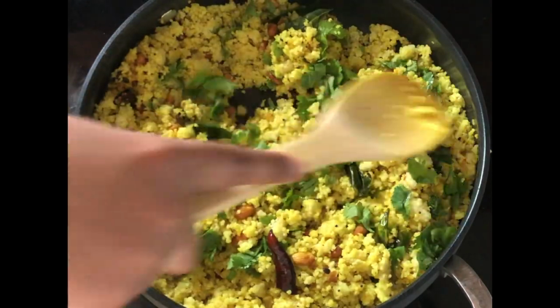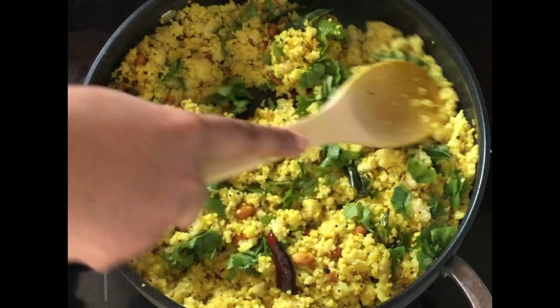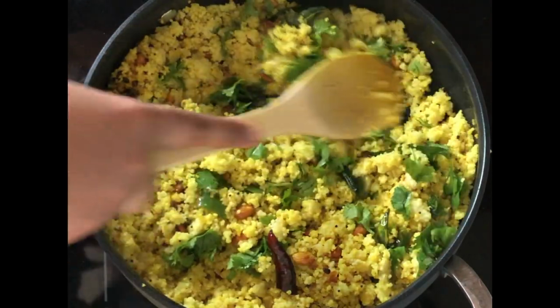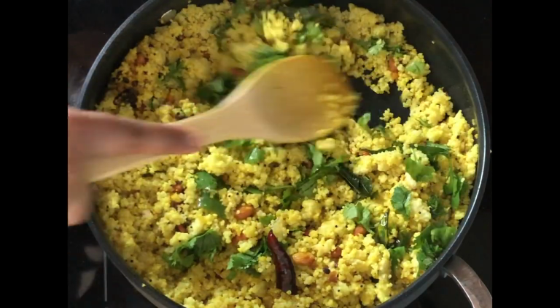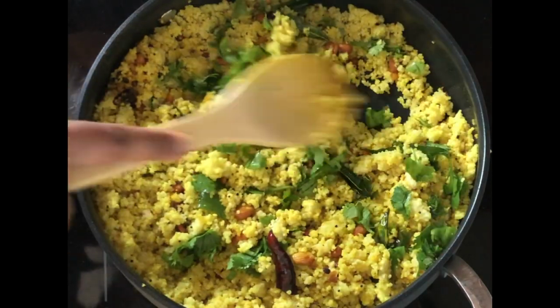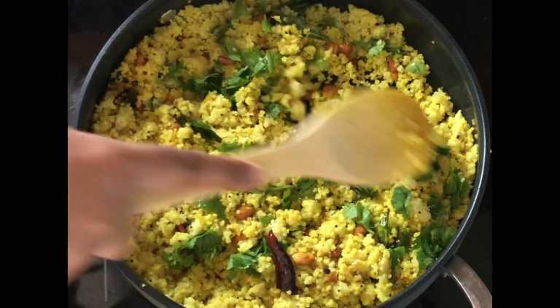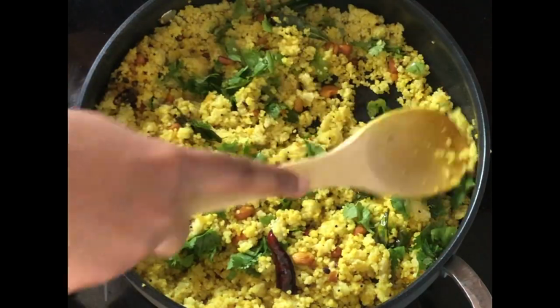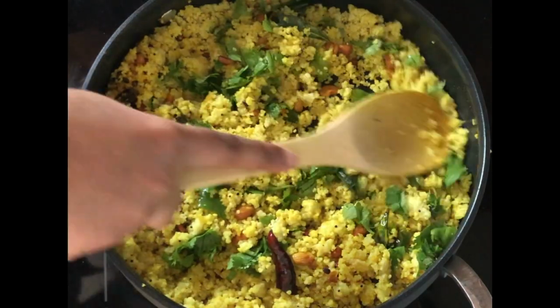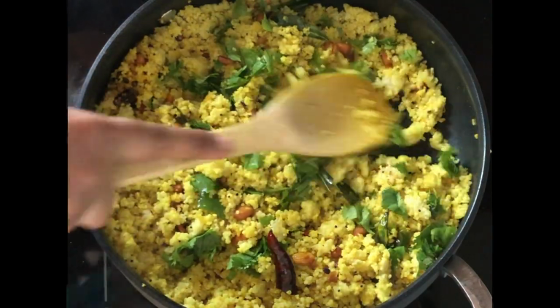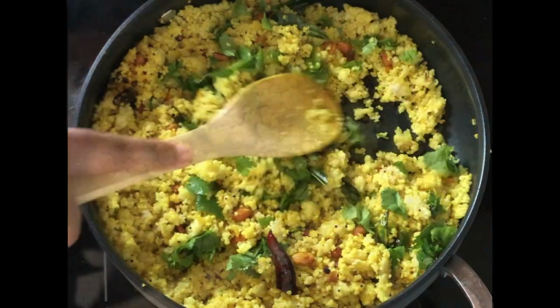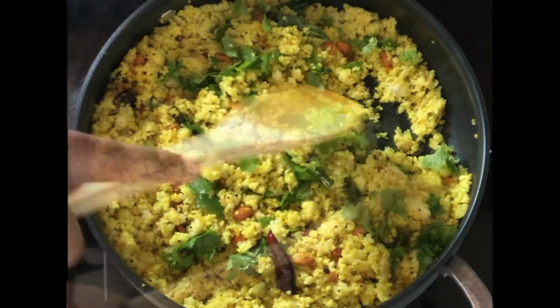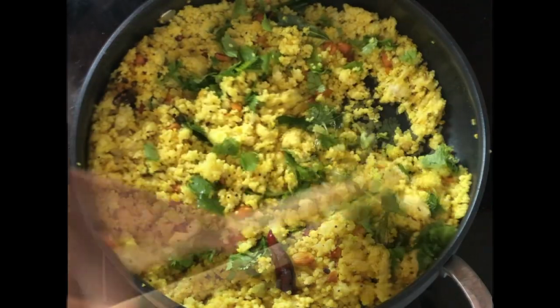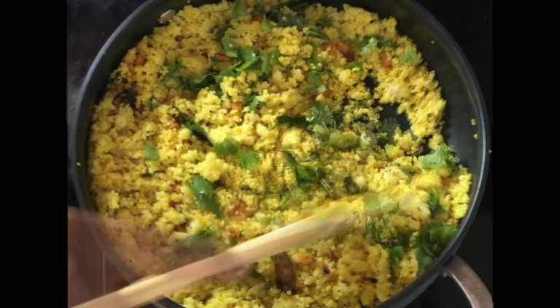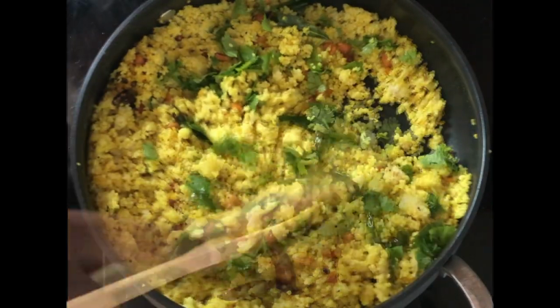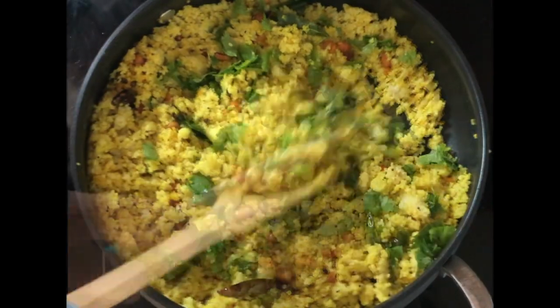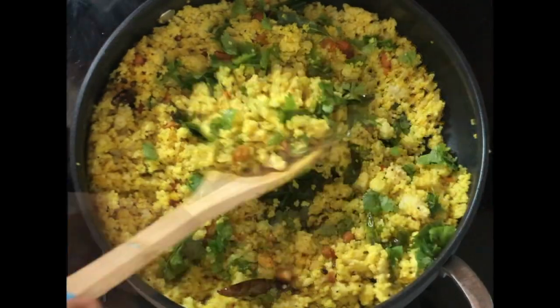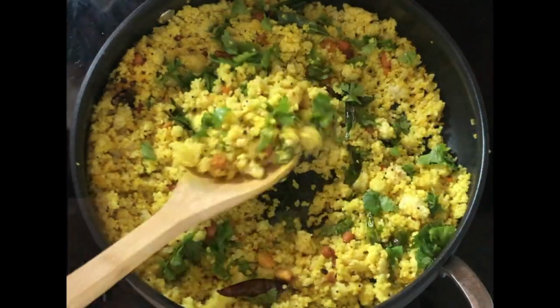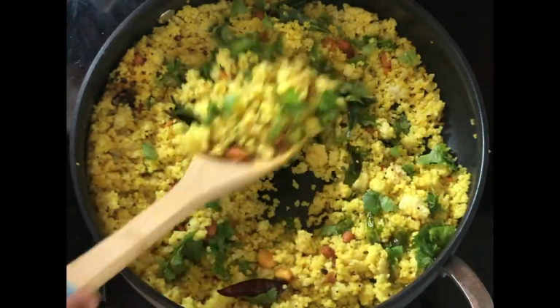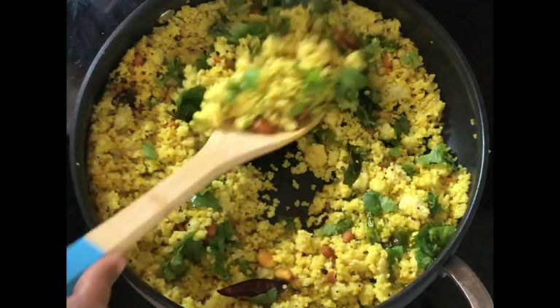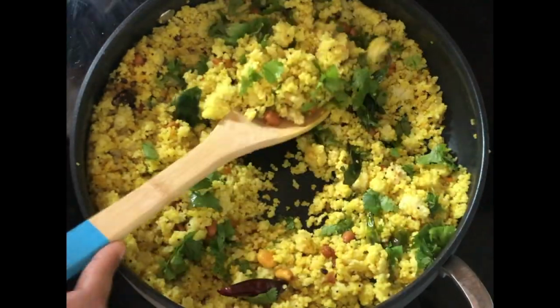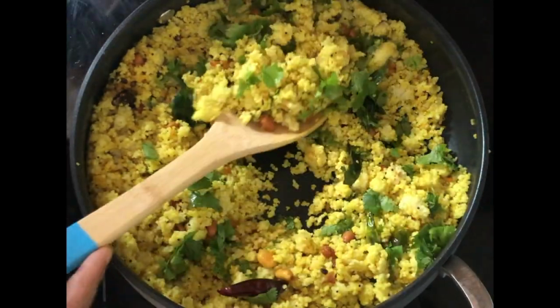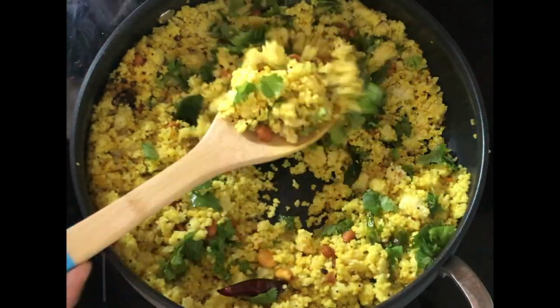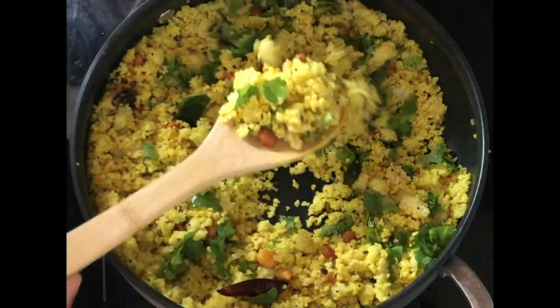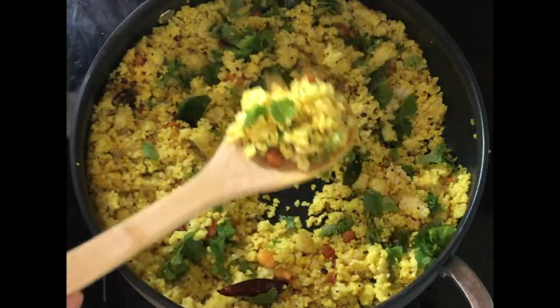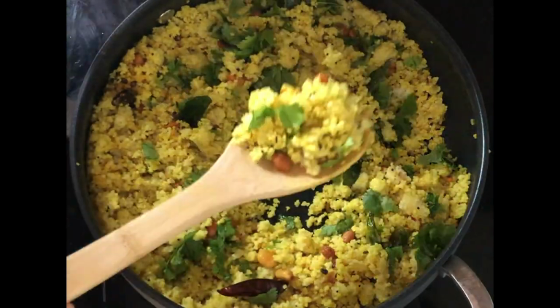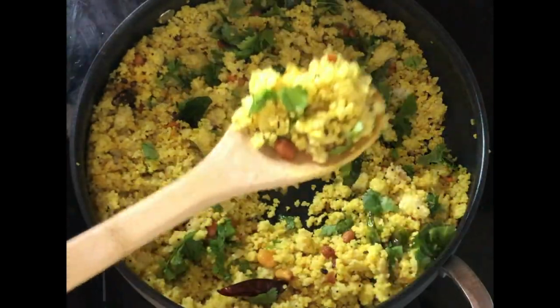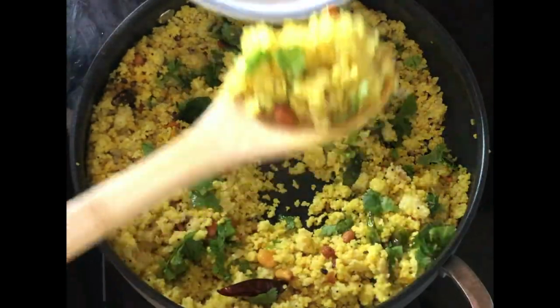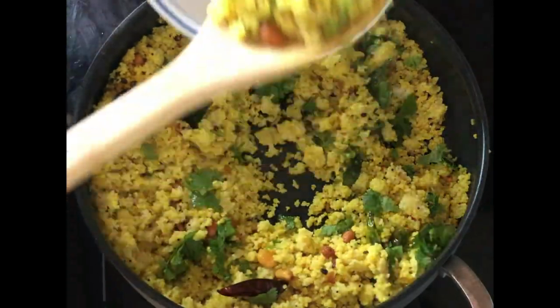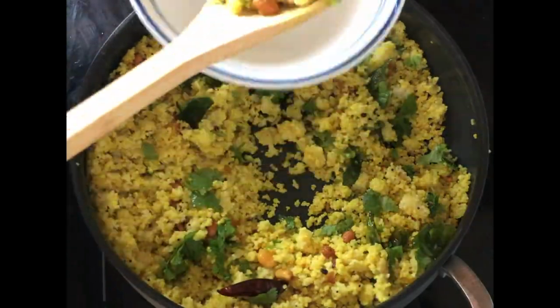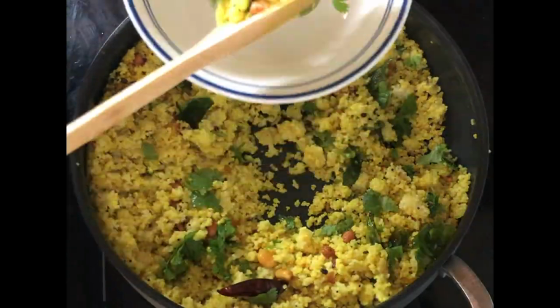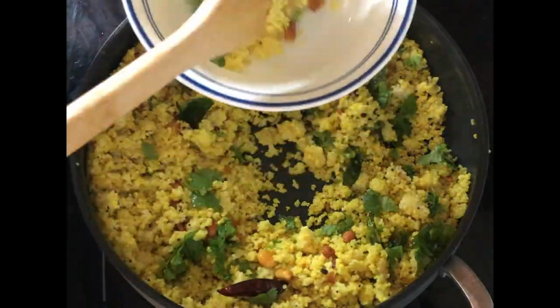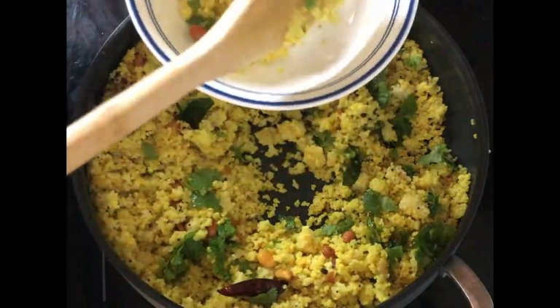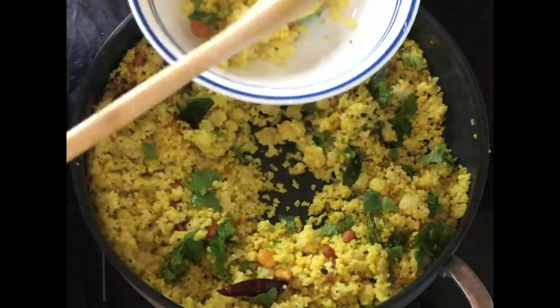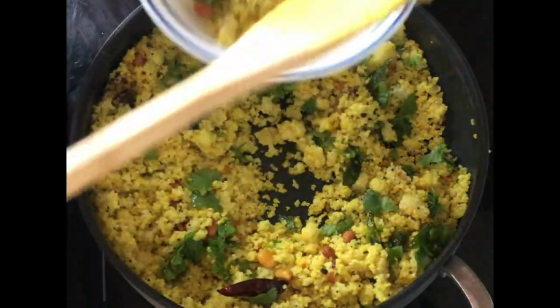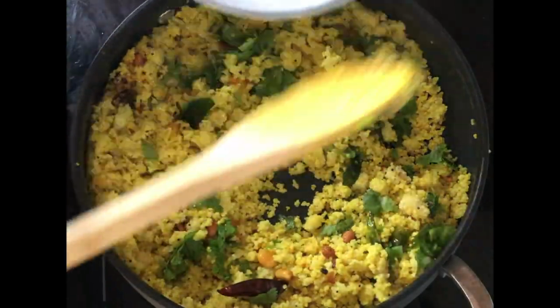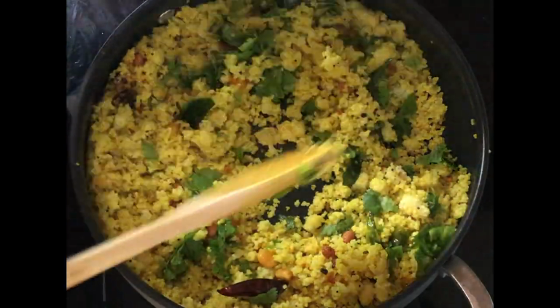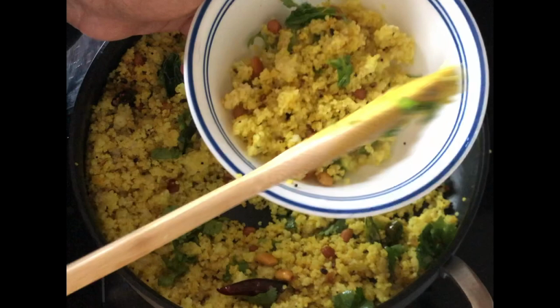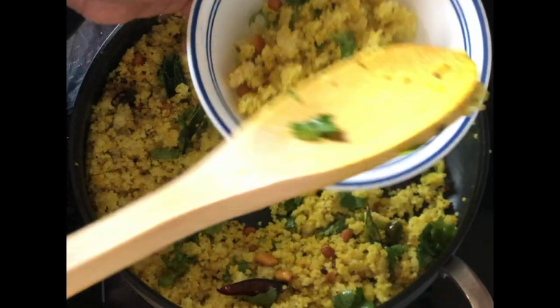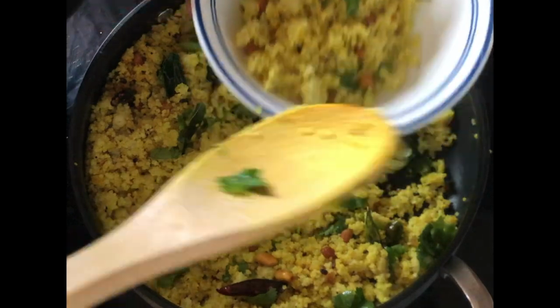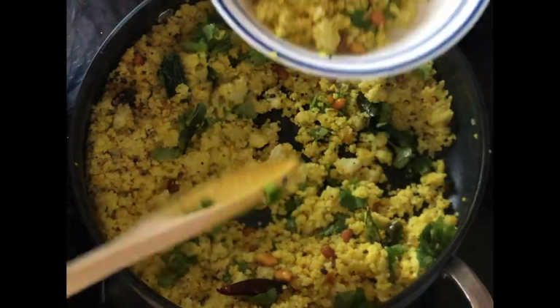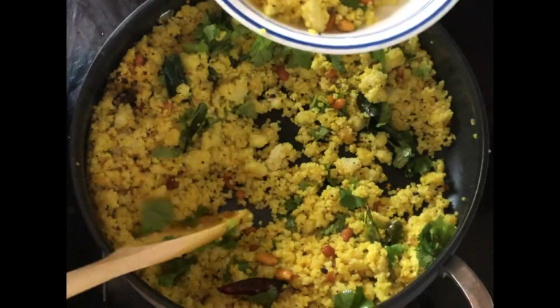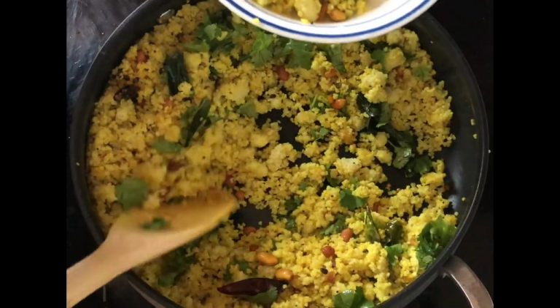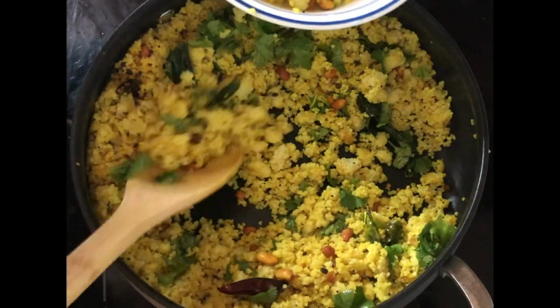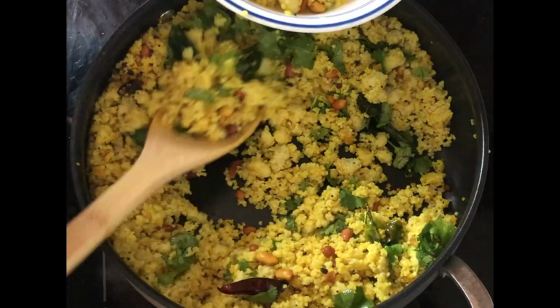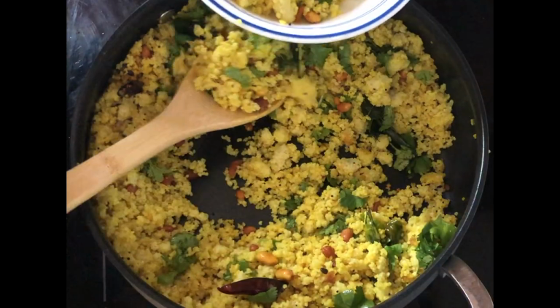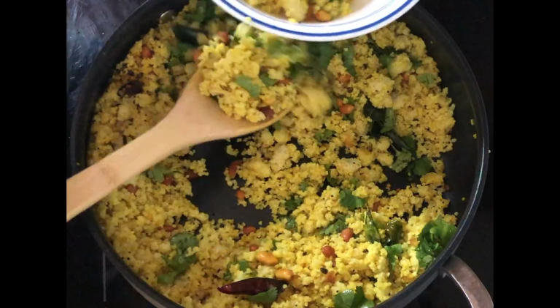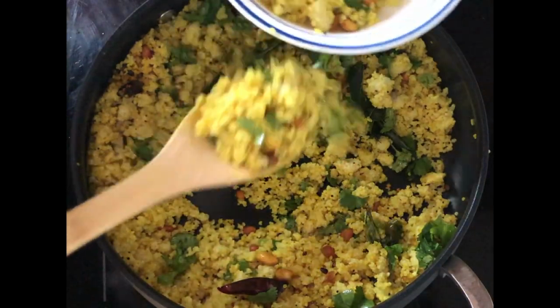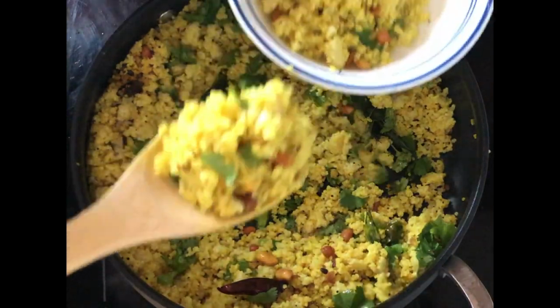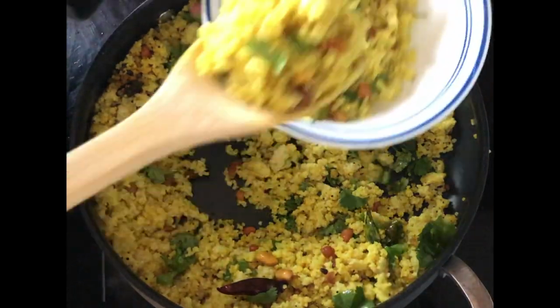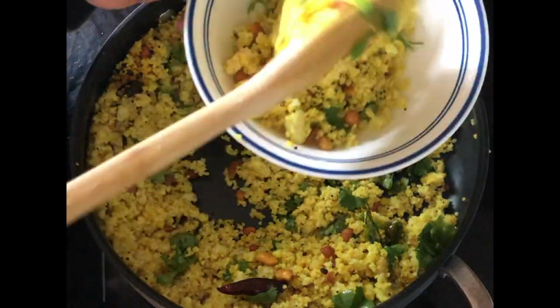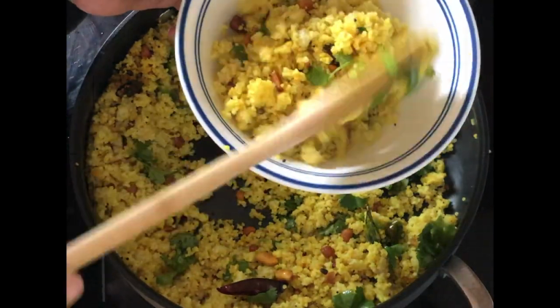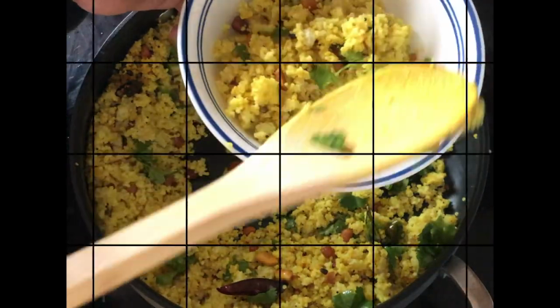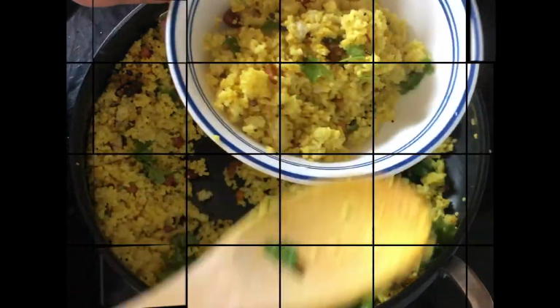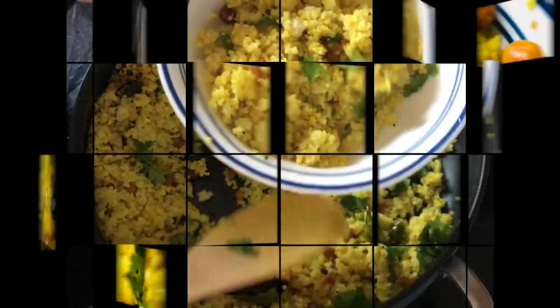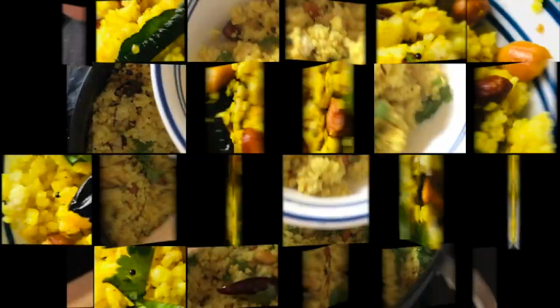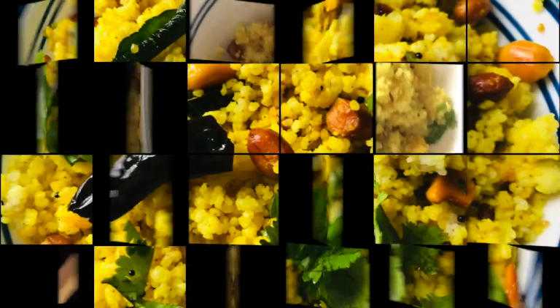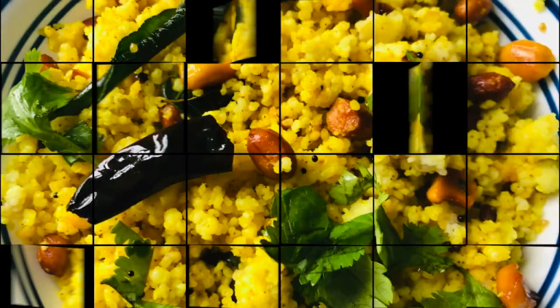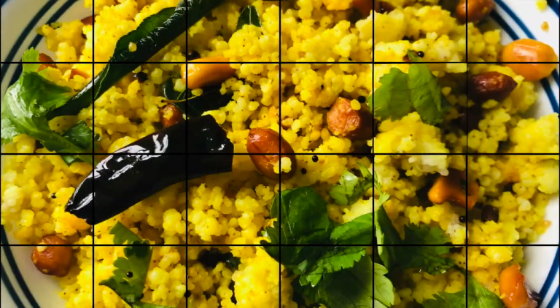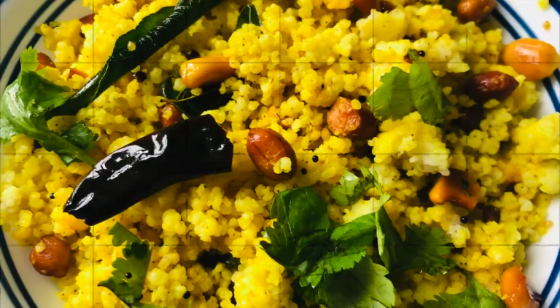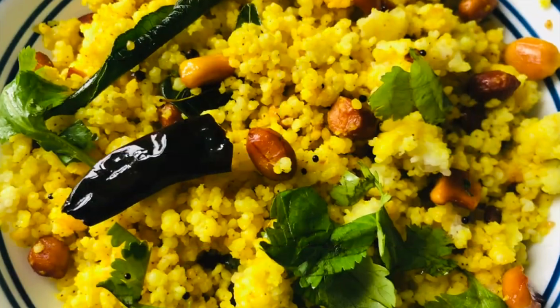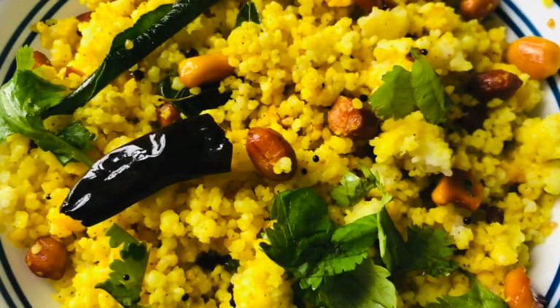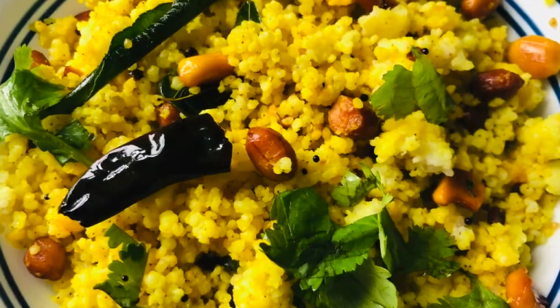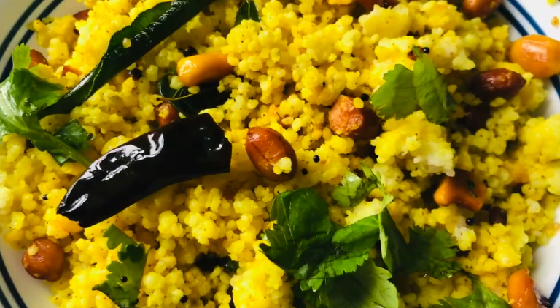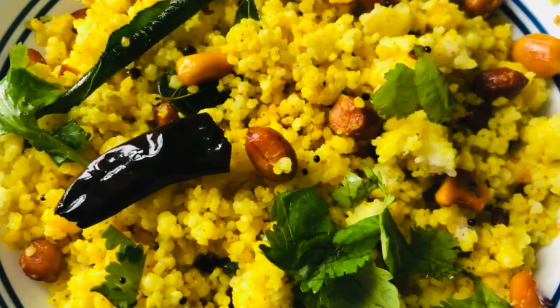If you like this video, do like, share, and don't forget to subscribe to my channel for more interesting recipes. Bye!